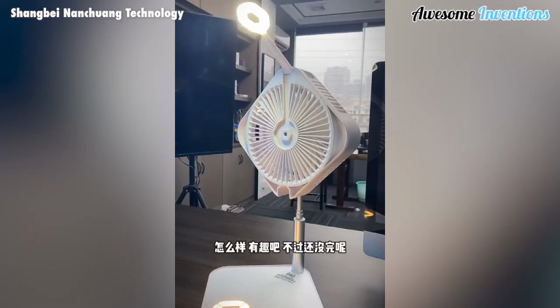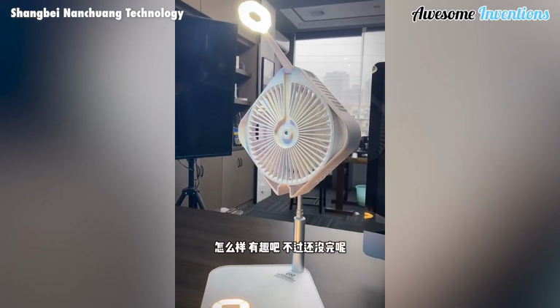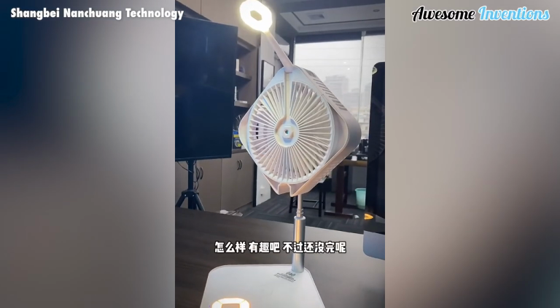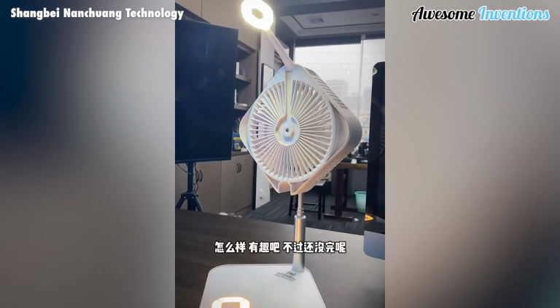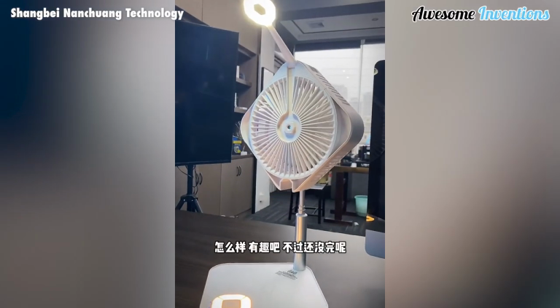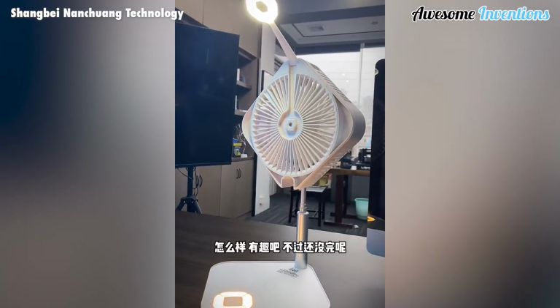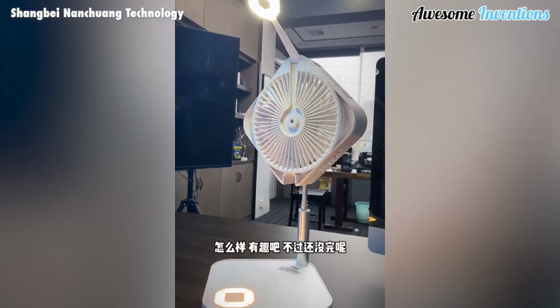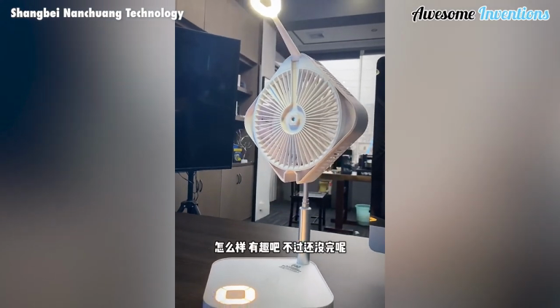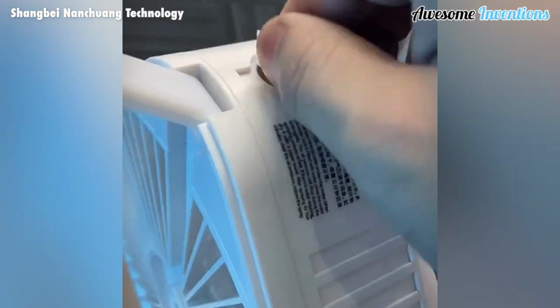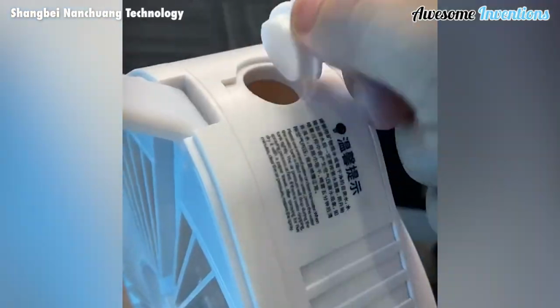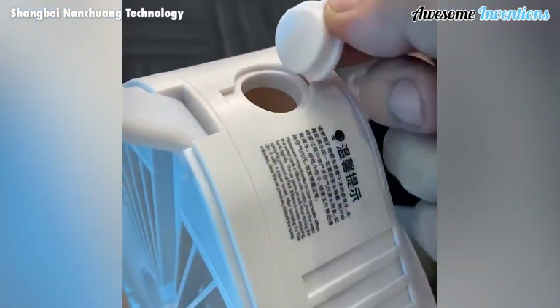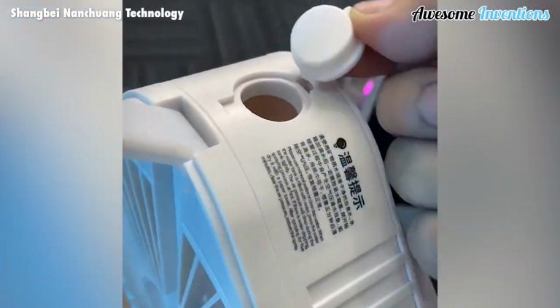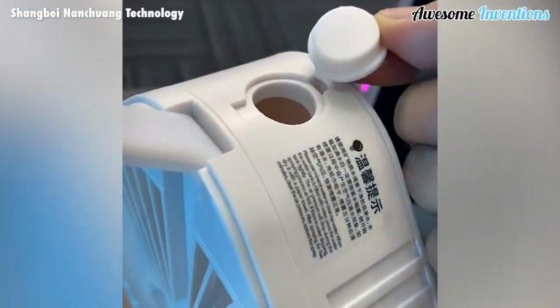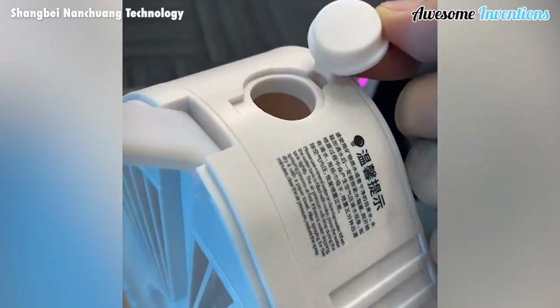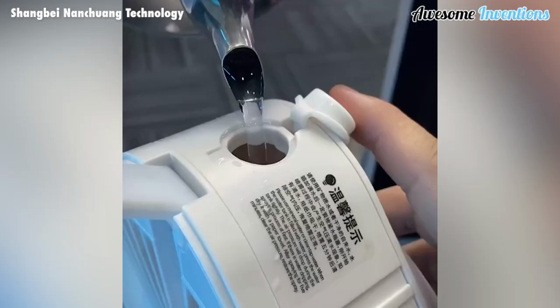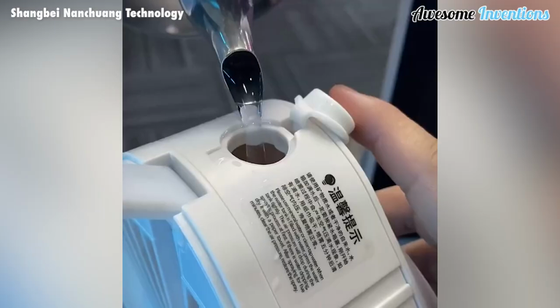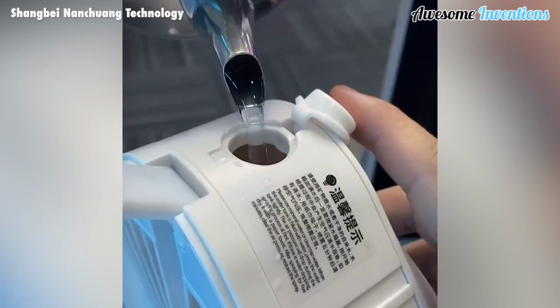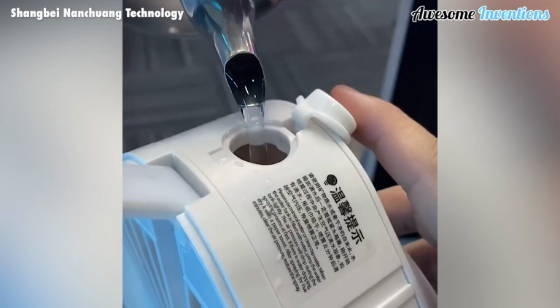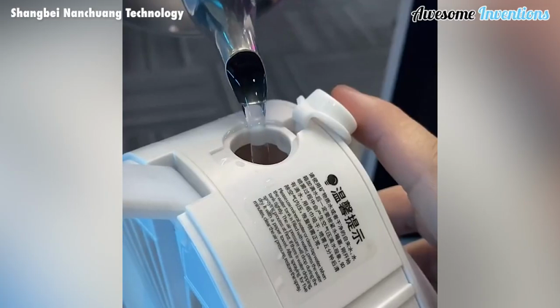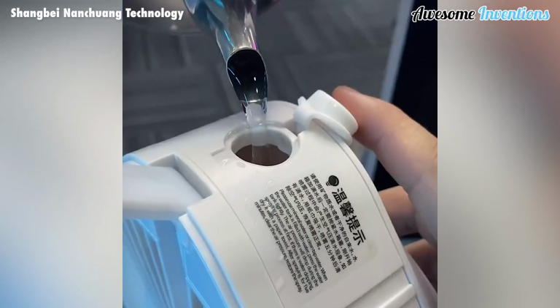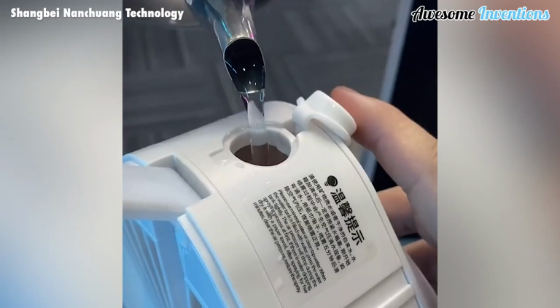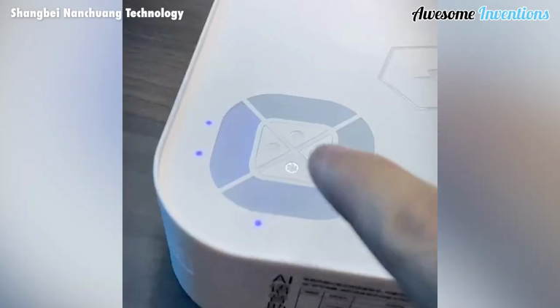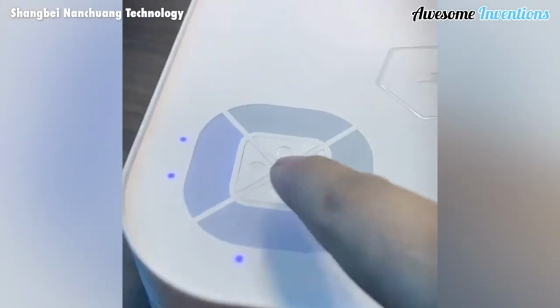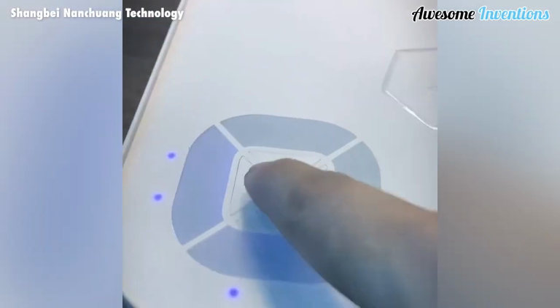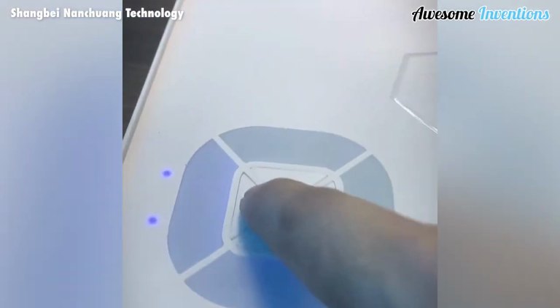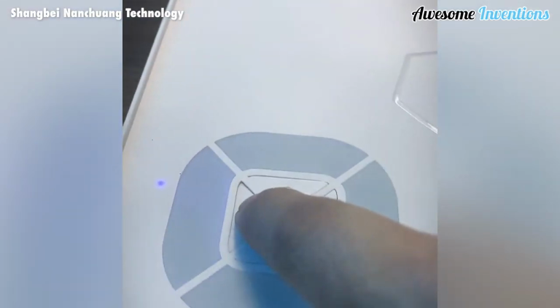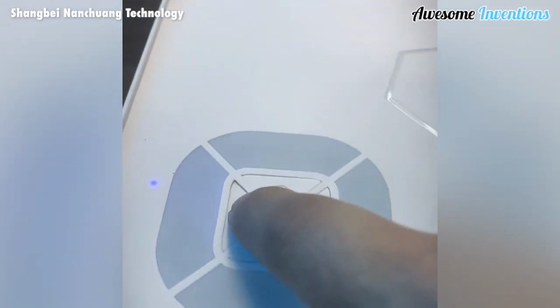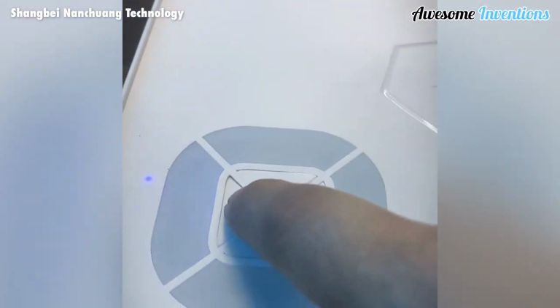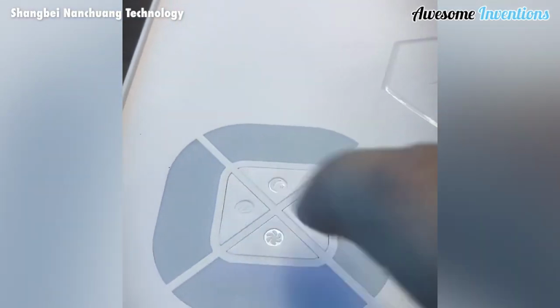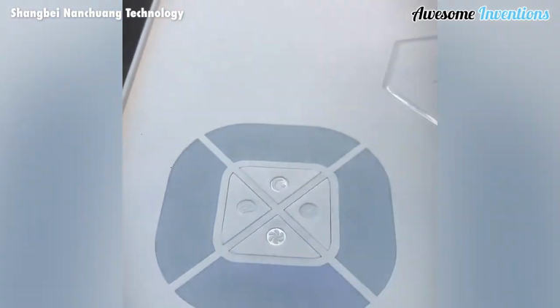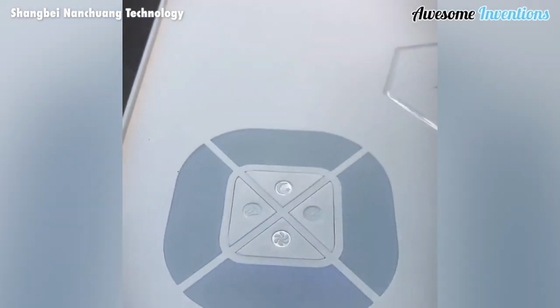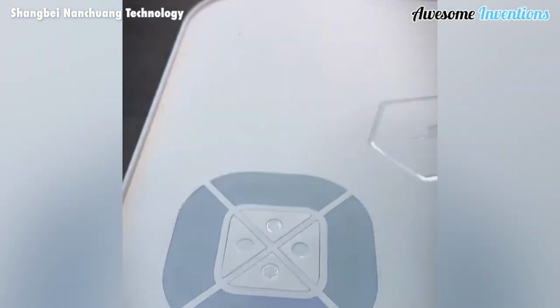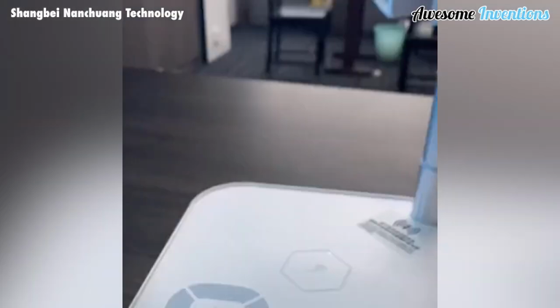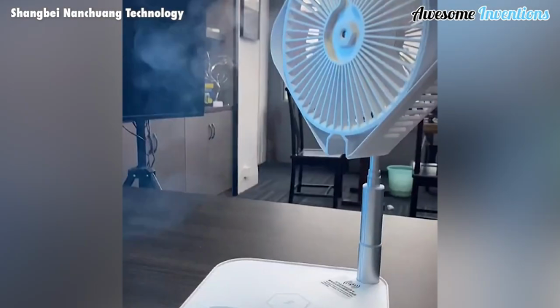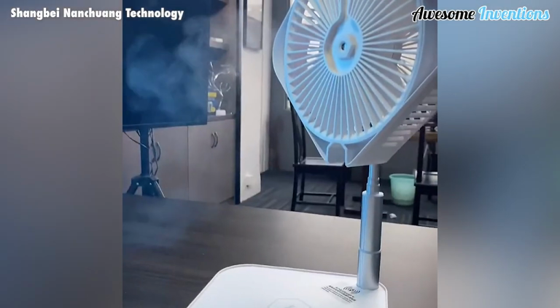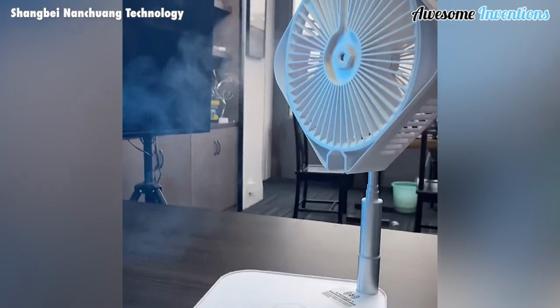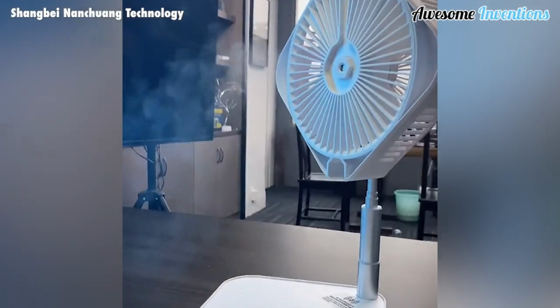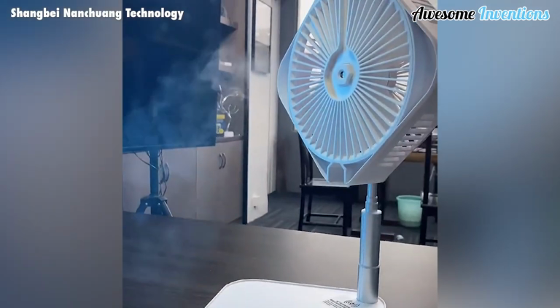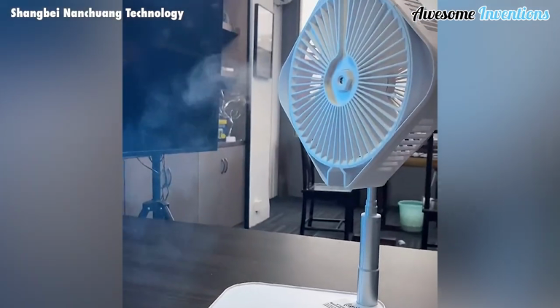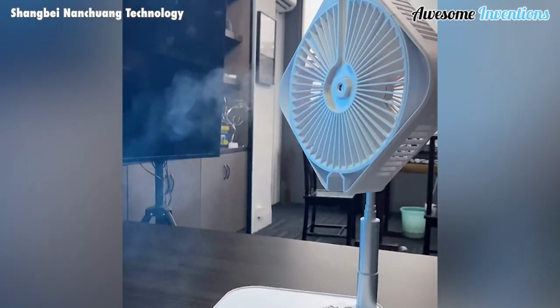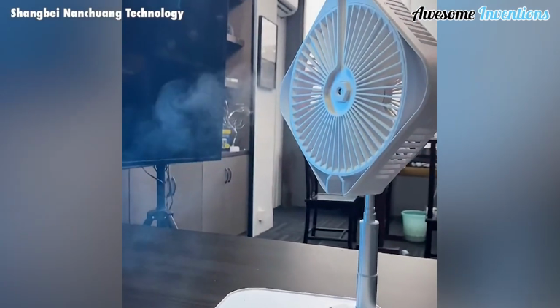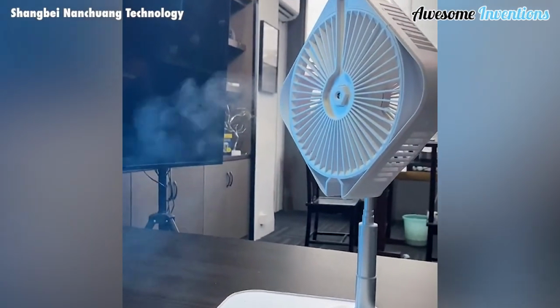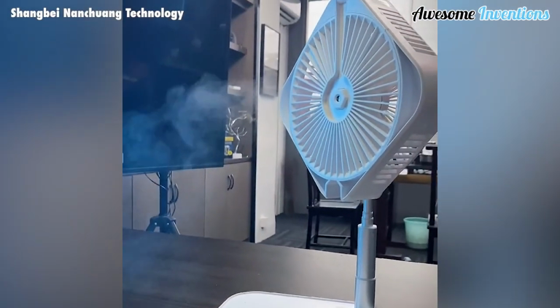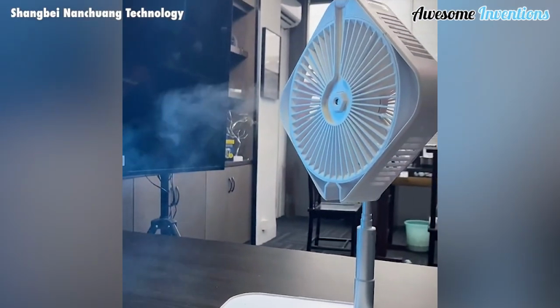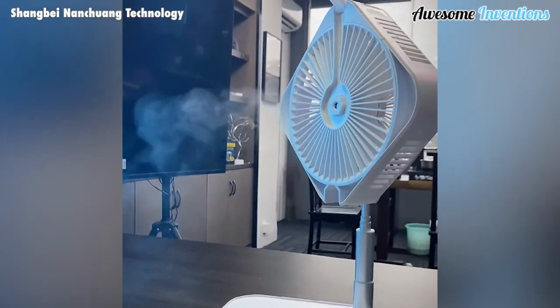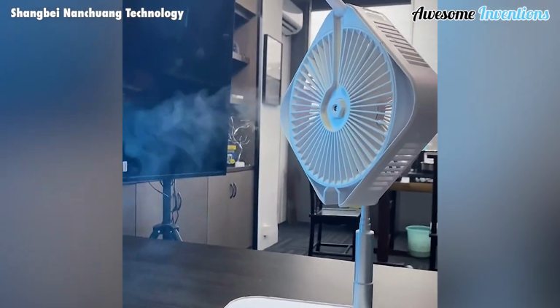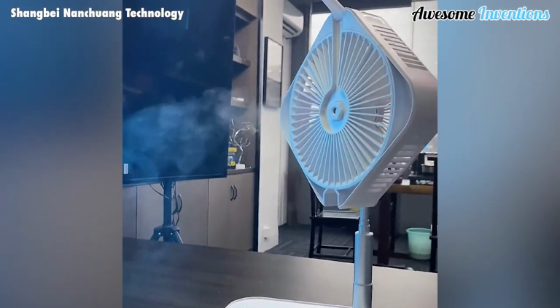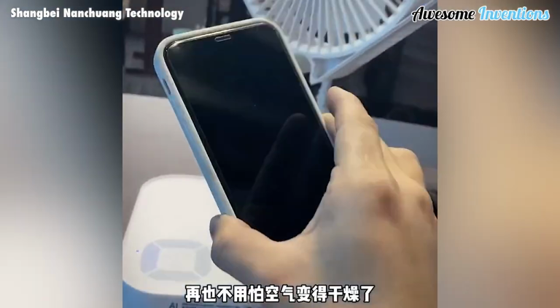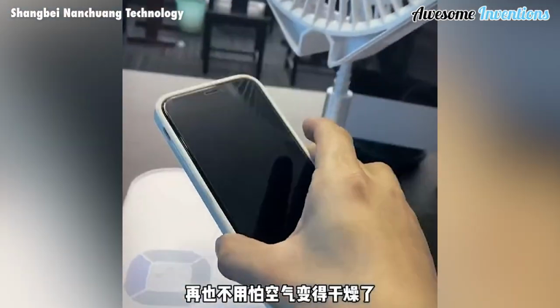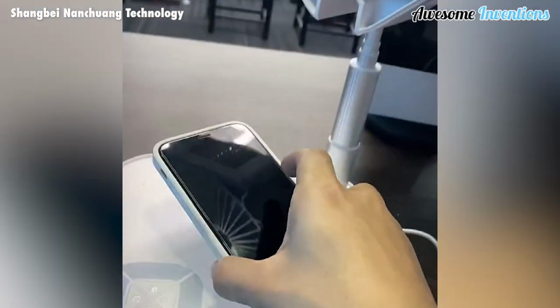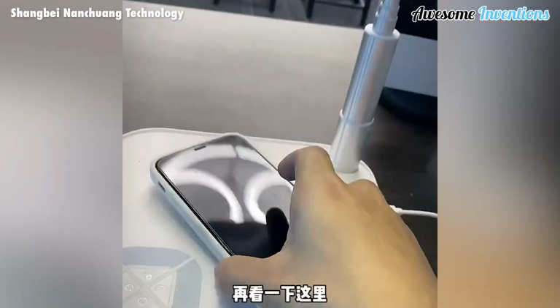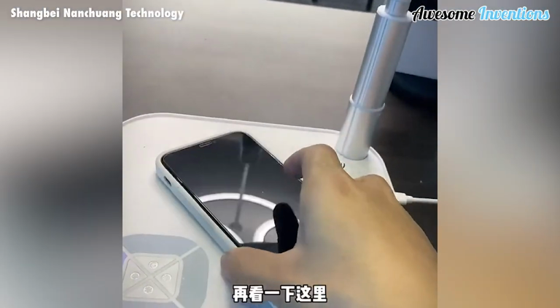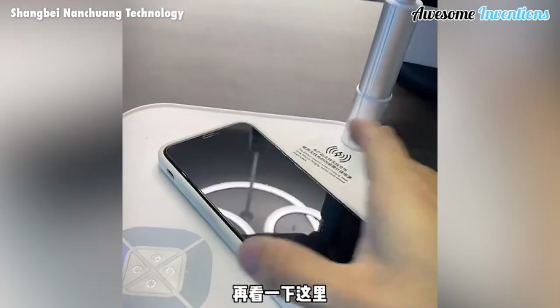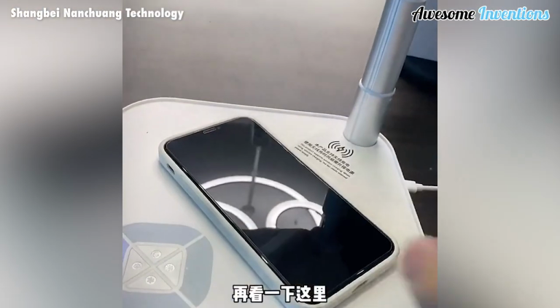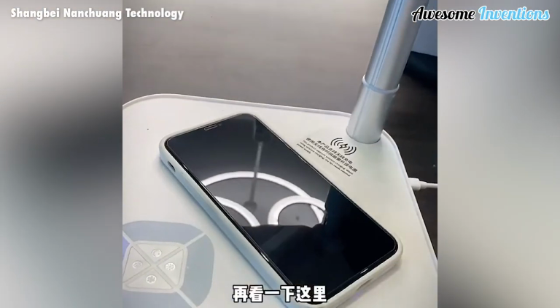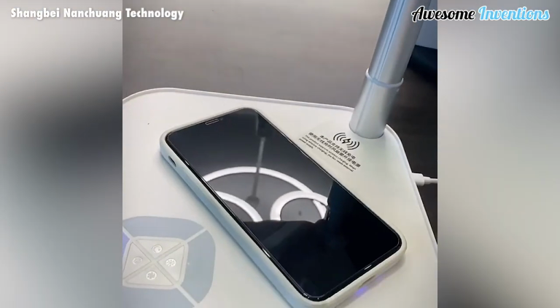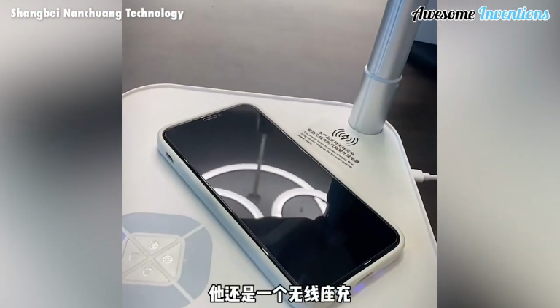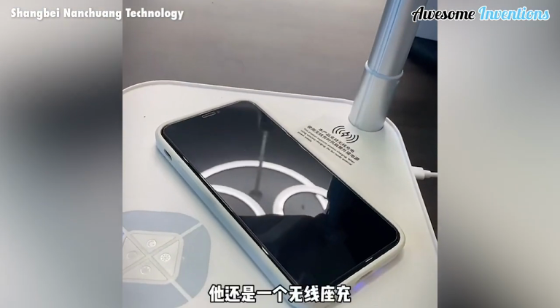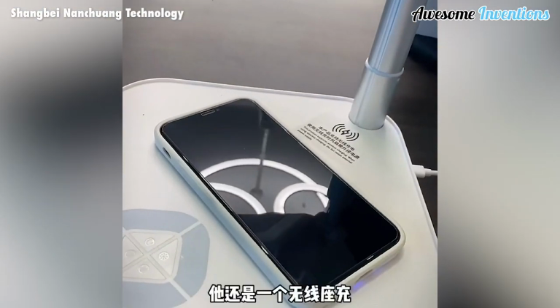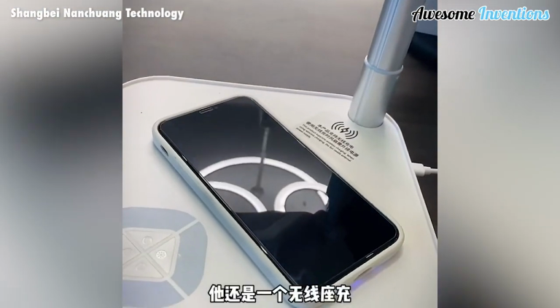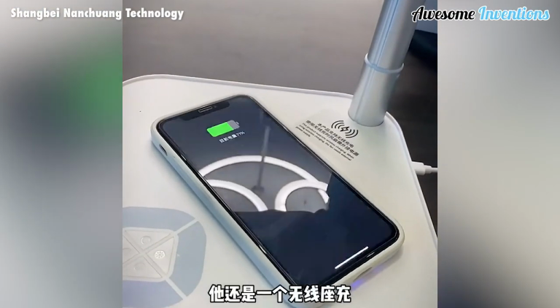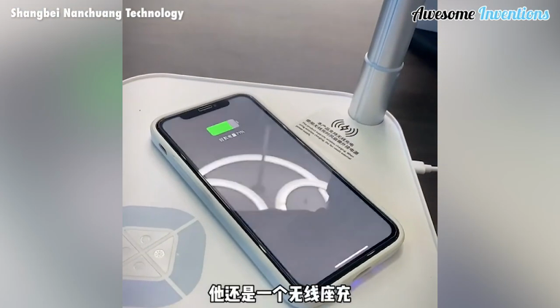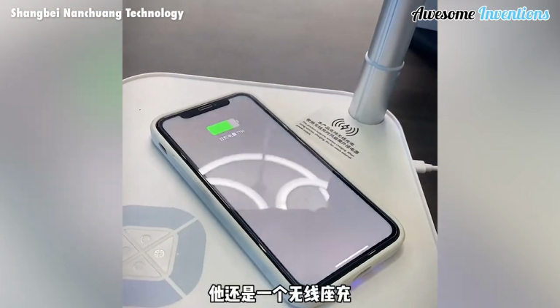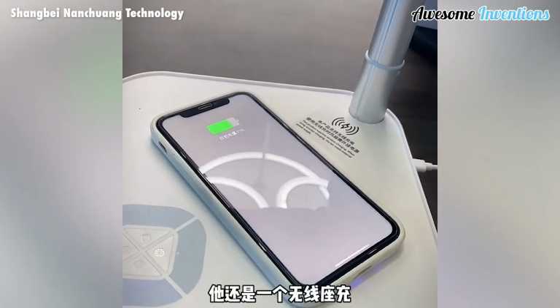The fan also includes a humidifier to help moisten the air. And finally, it has the ability to charge your smartphone.